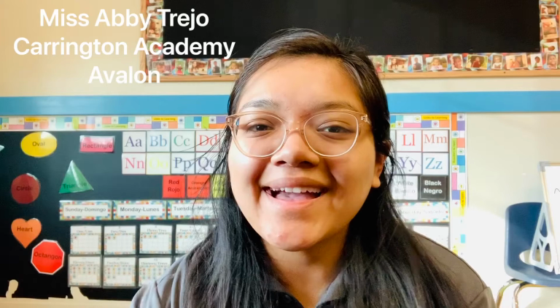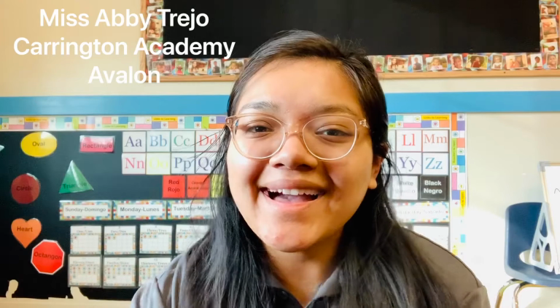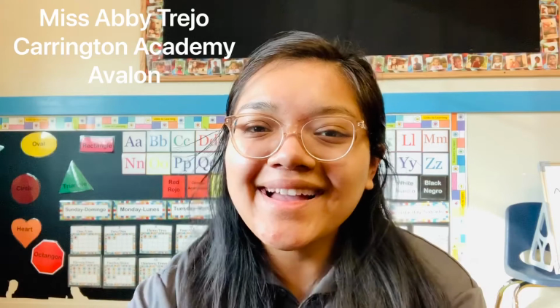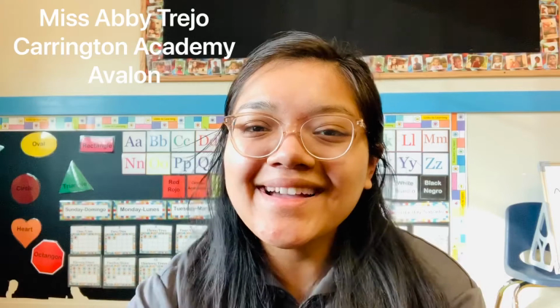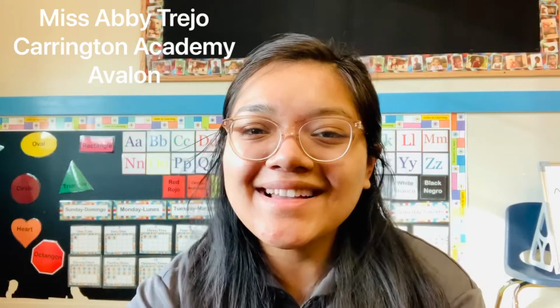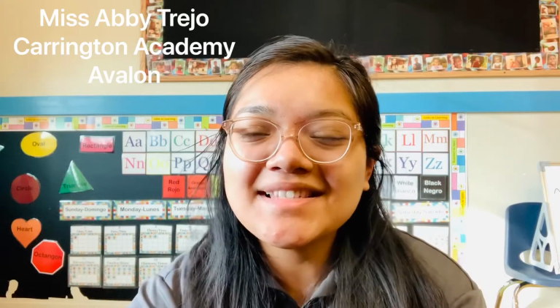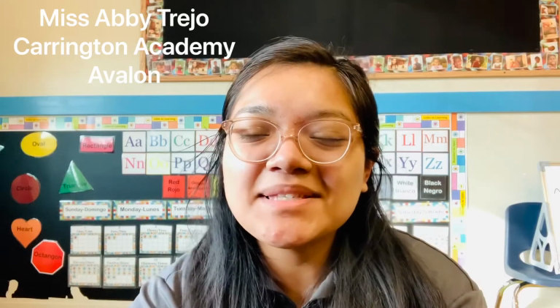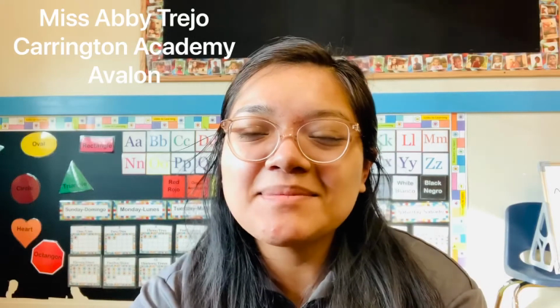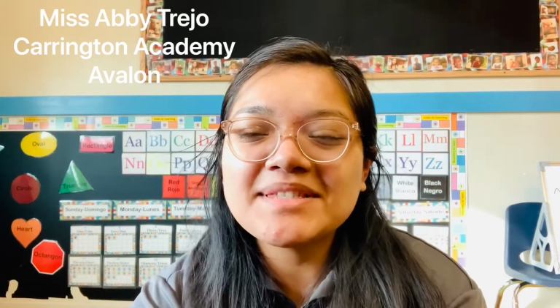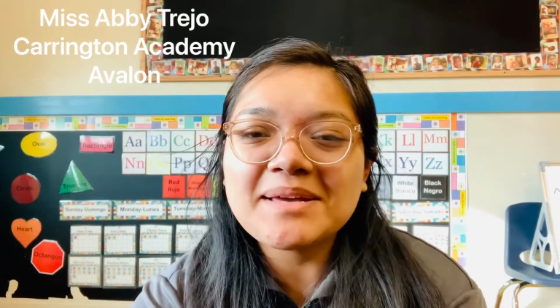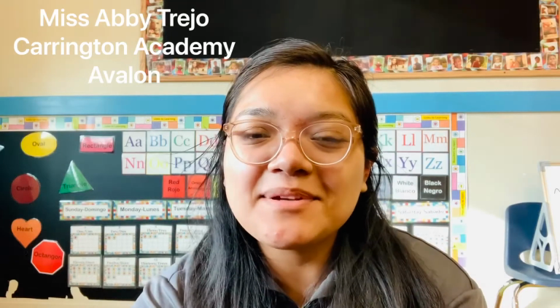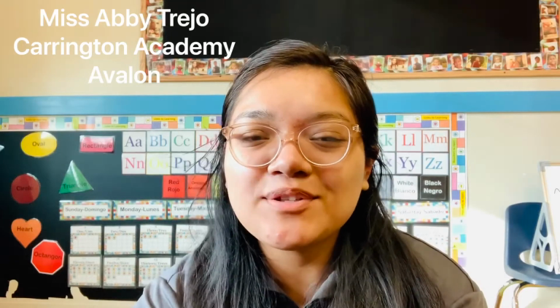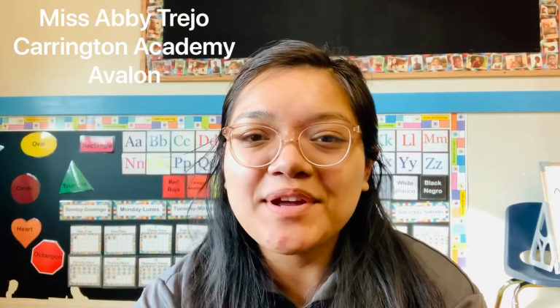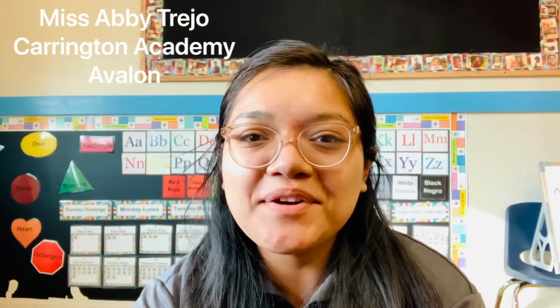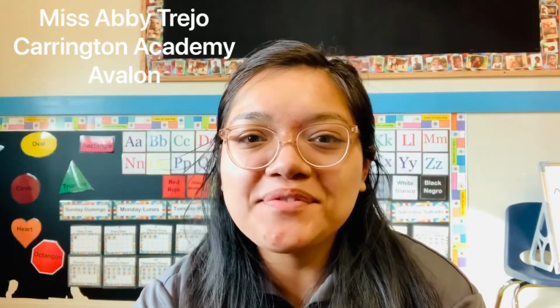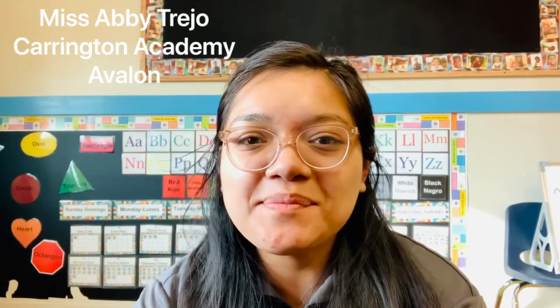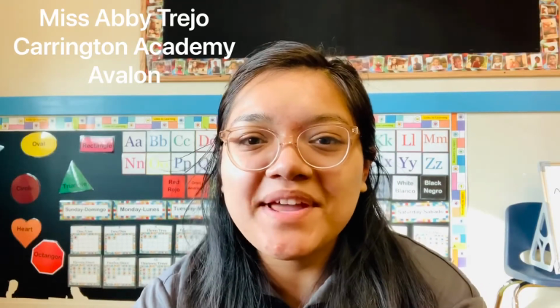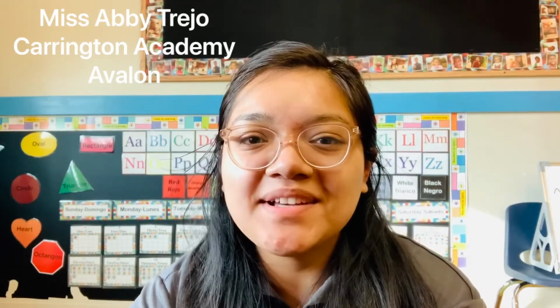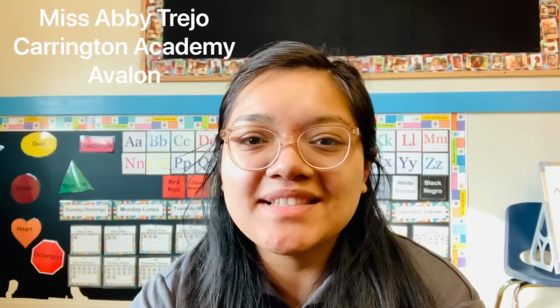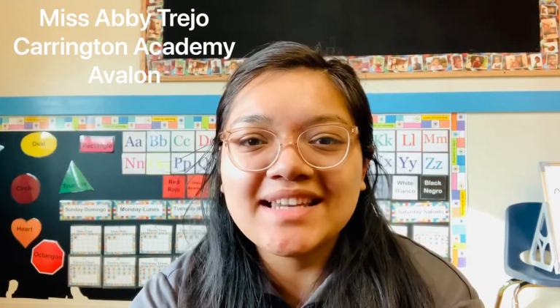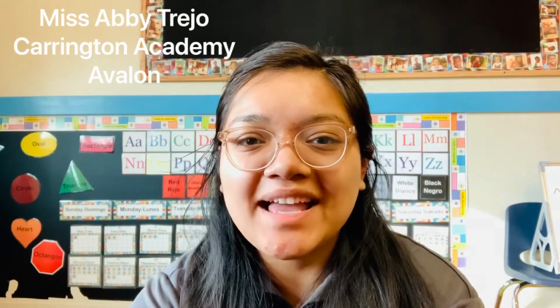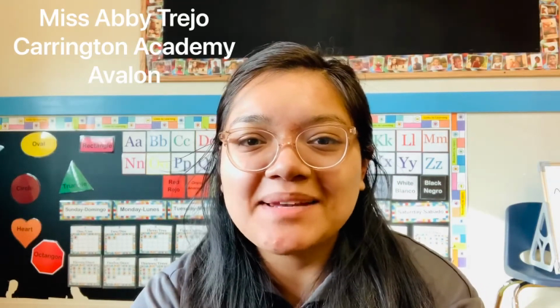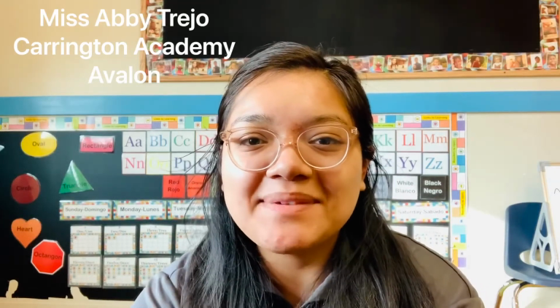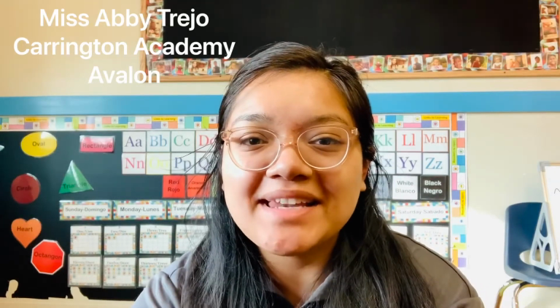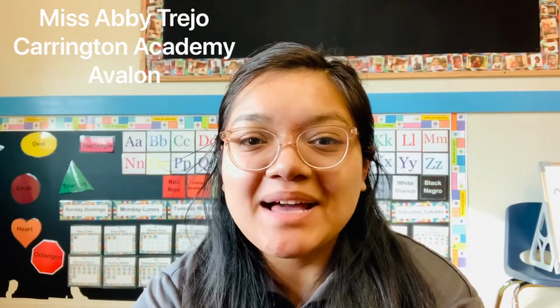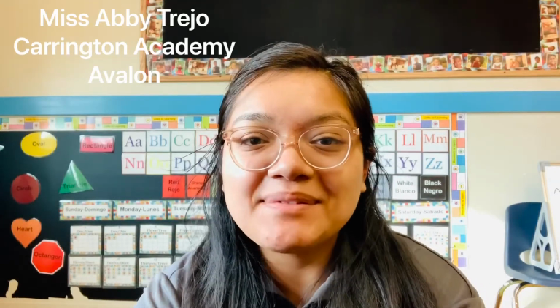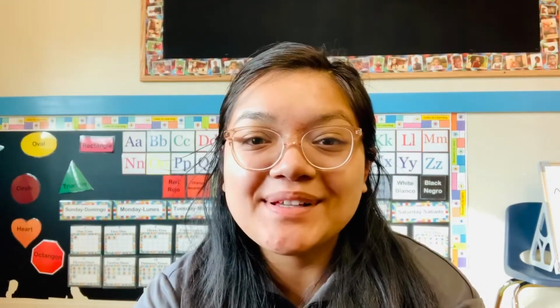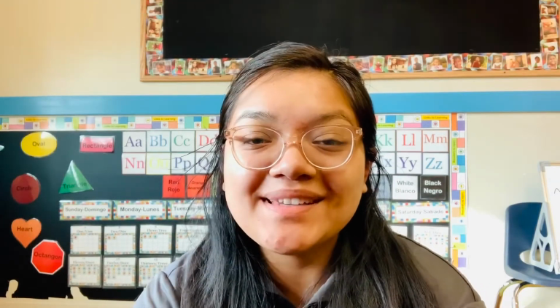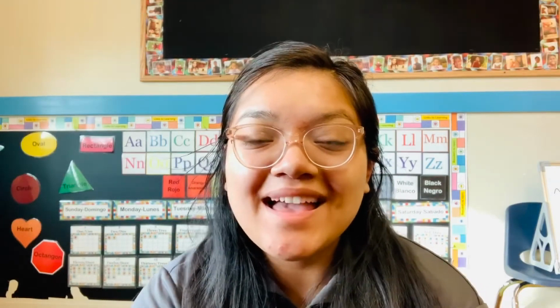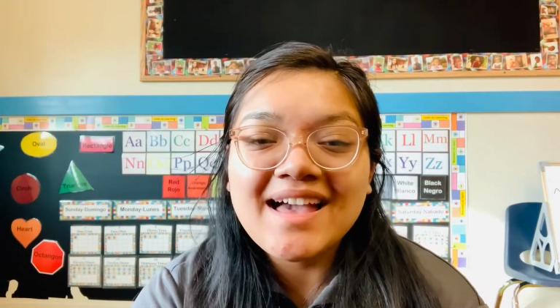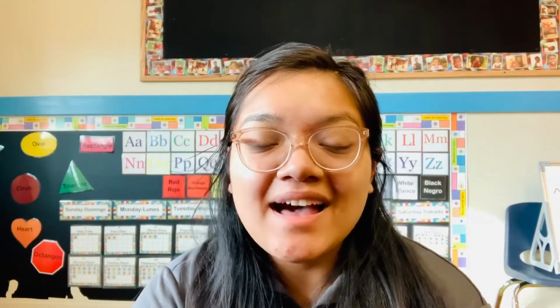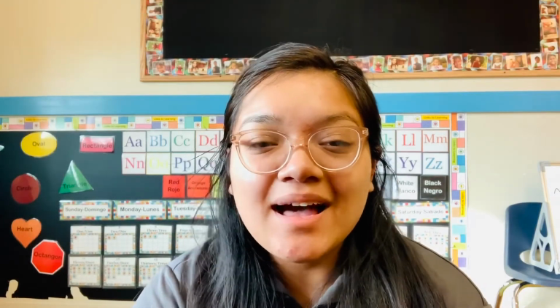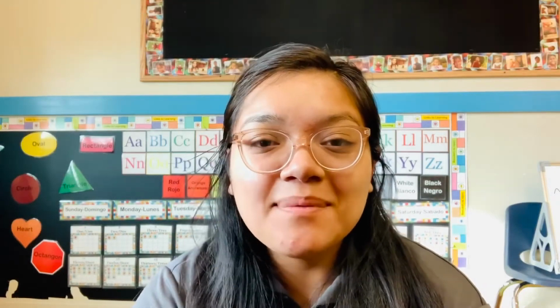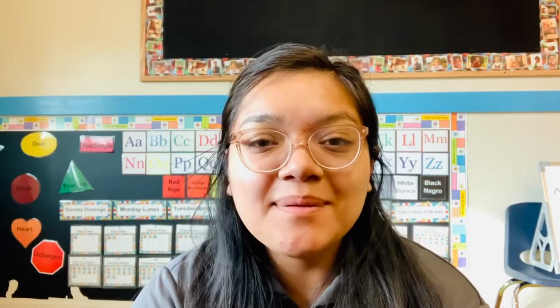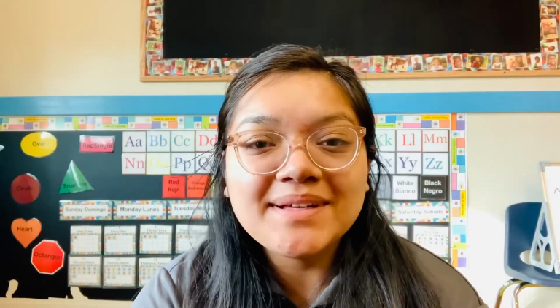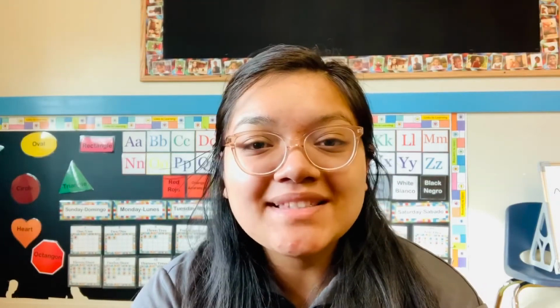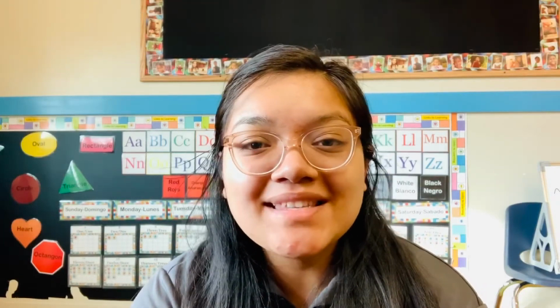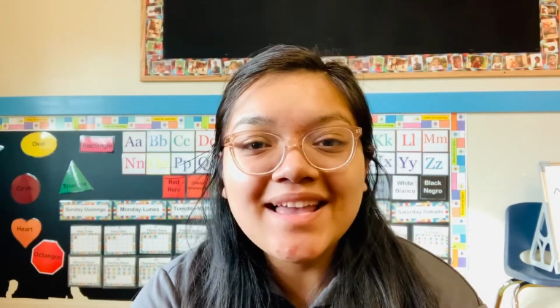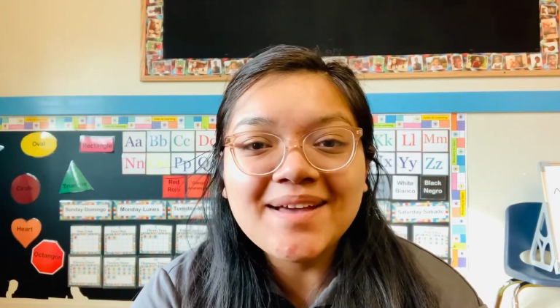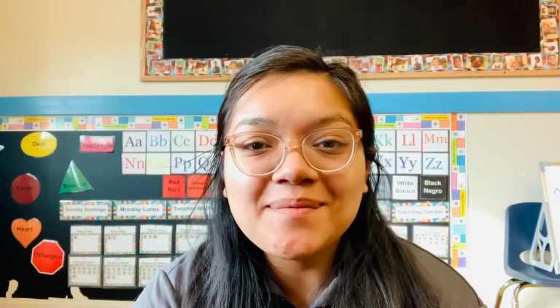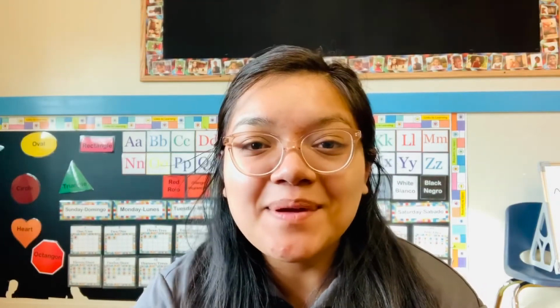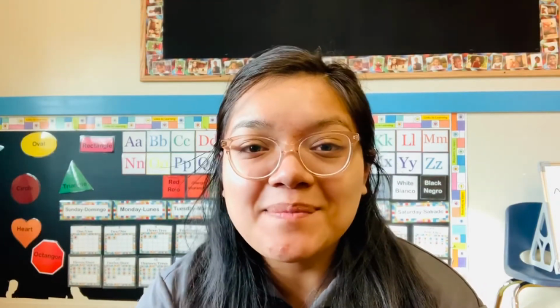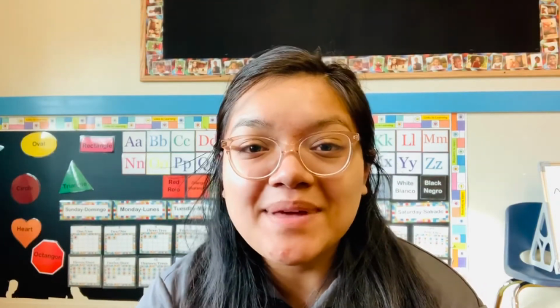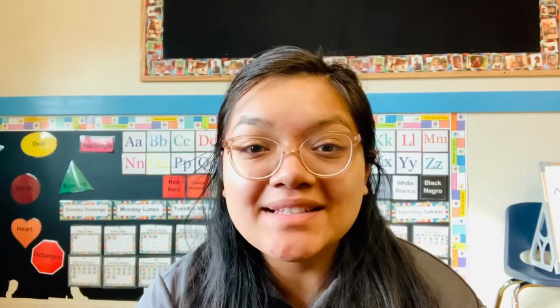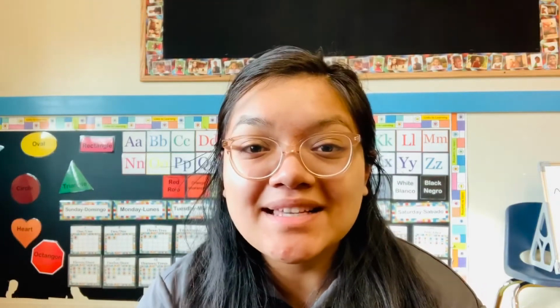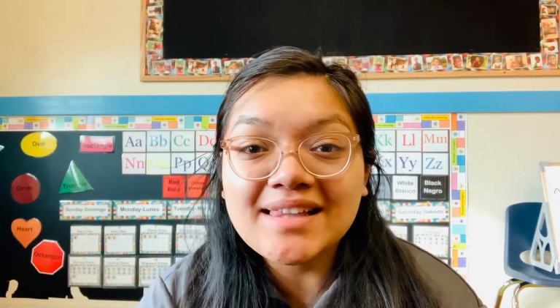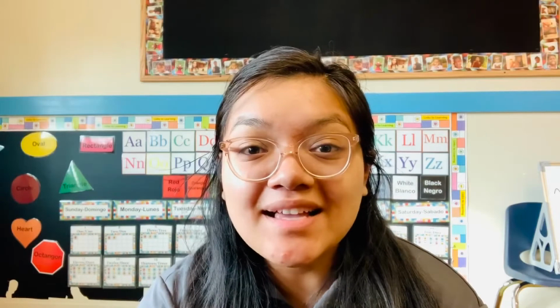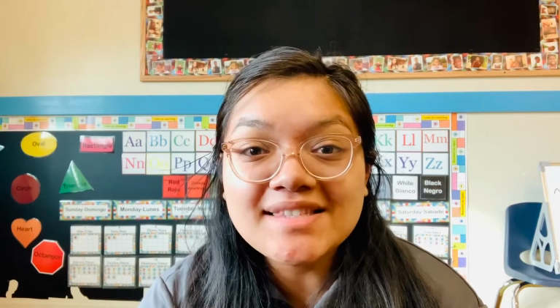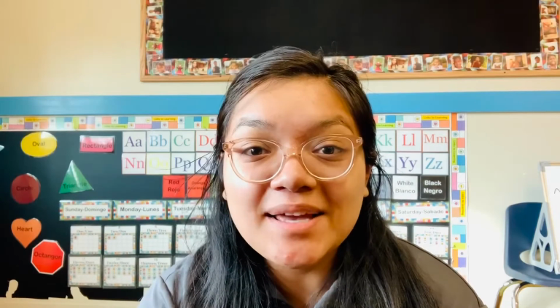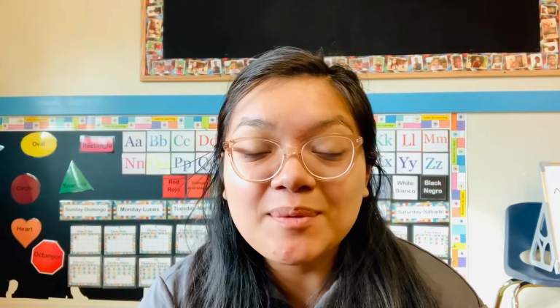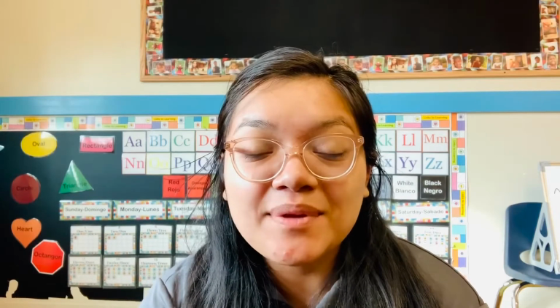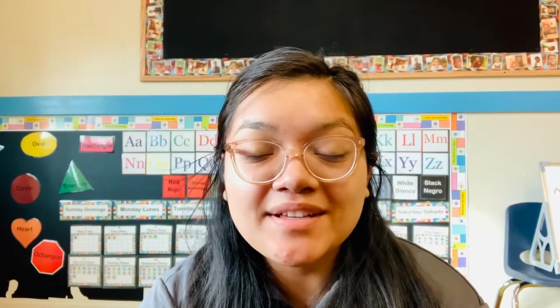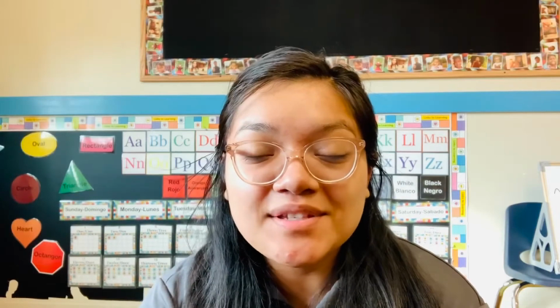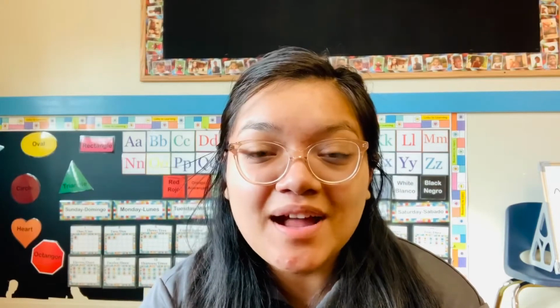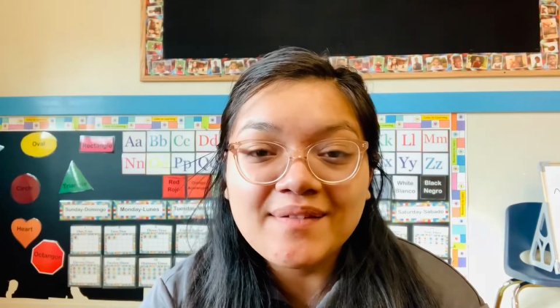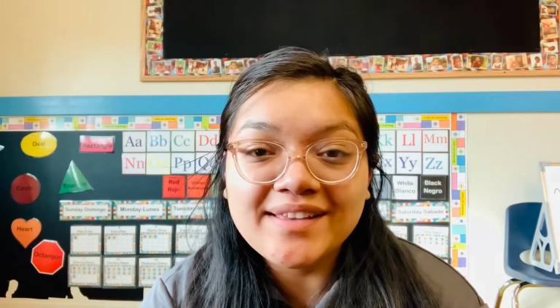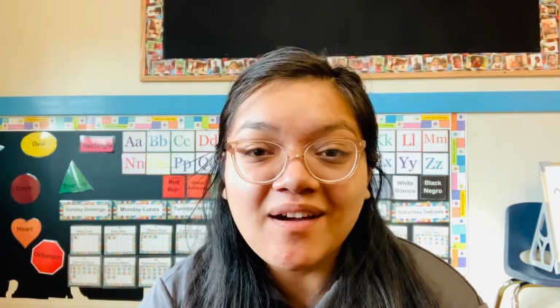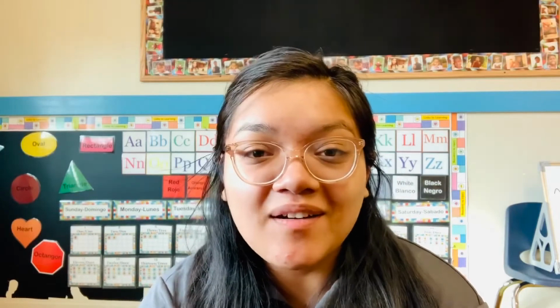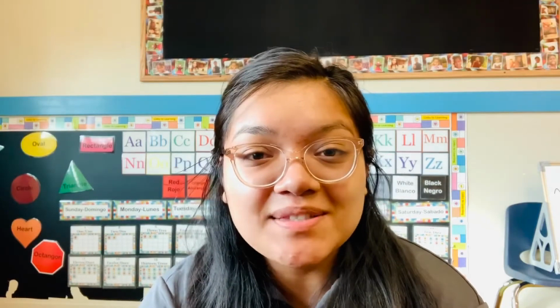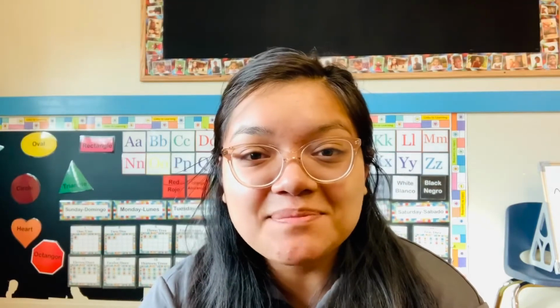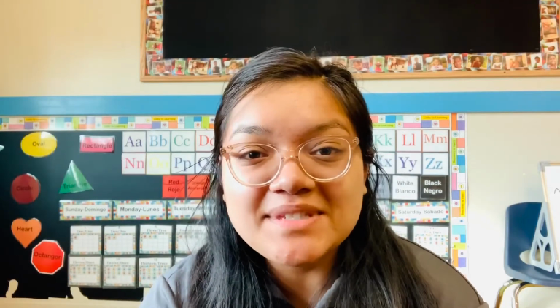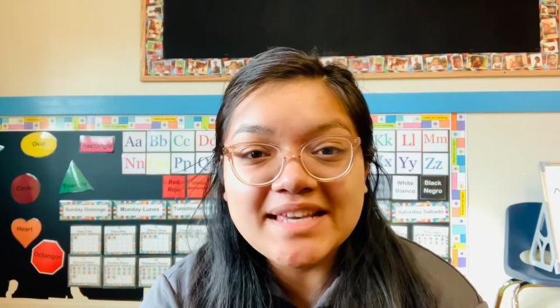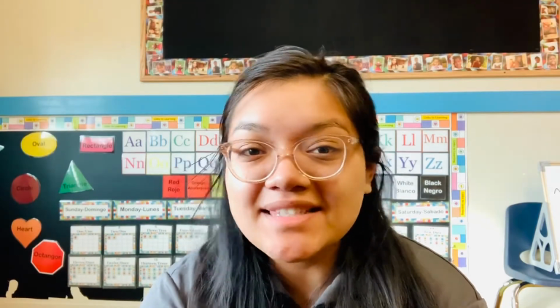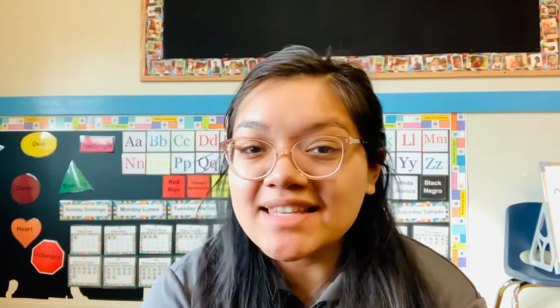Hi guys, it's Miss Abby Trejo from Carrington Academy at Avalon. Happy Wednesday and welcome back to class. I hope you guys are having an awesome day today.